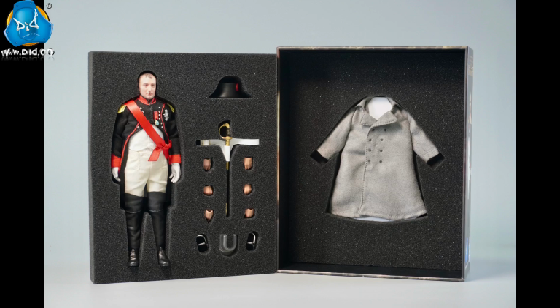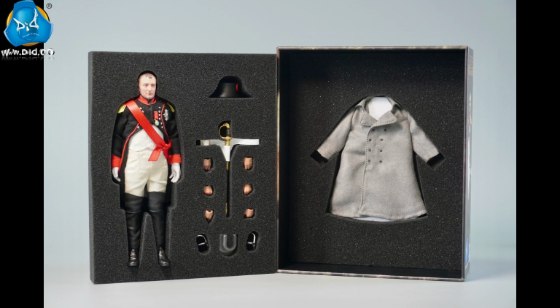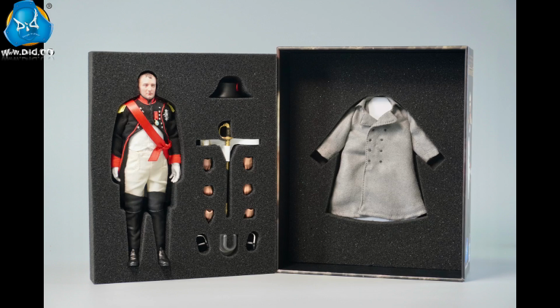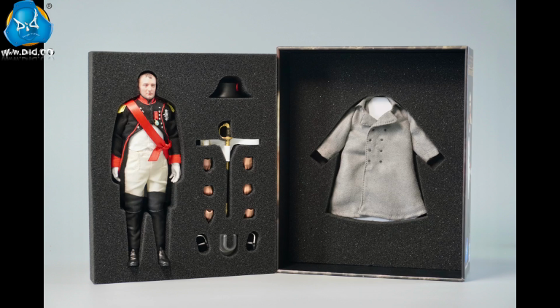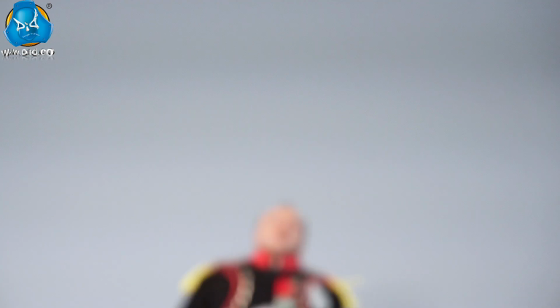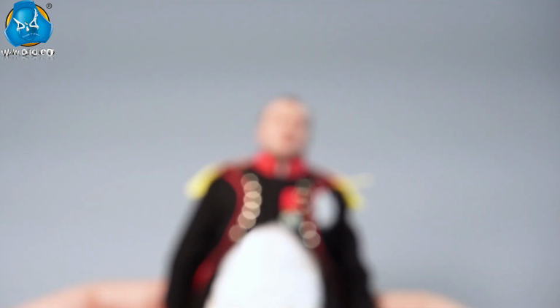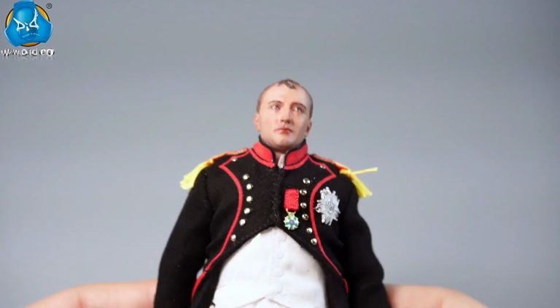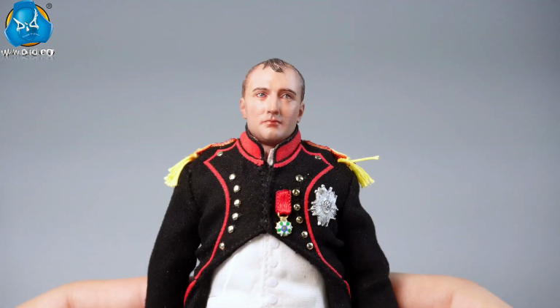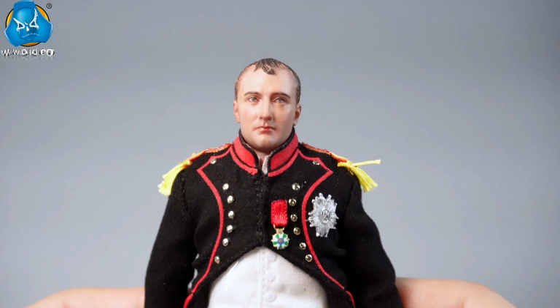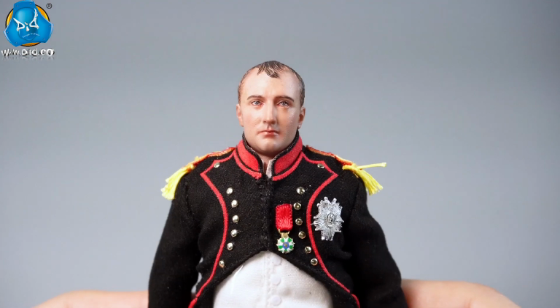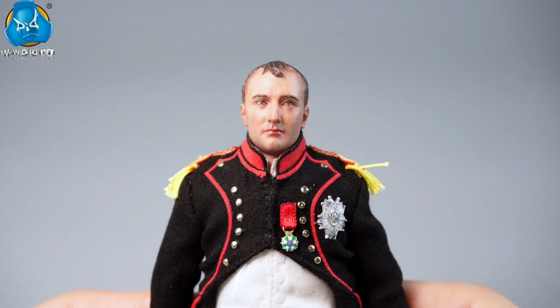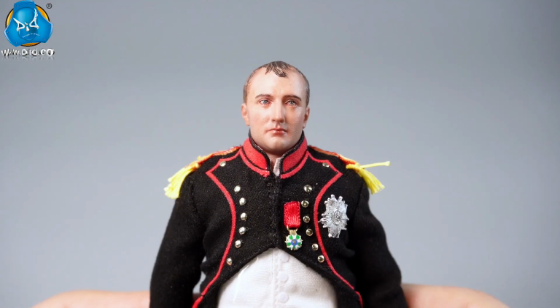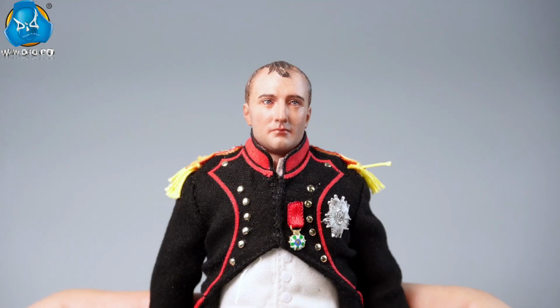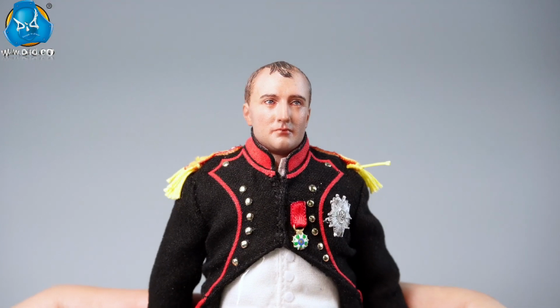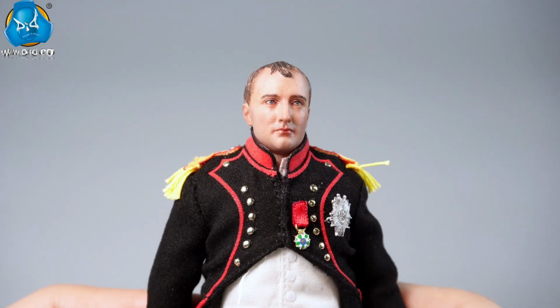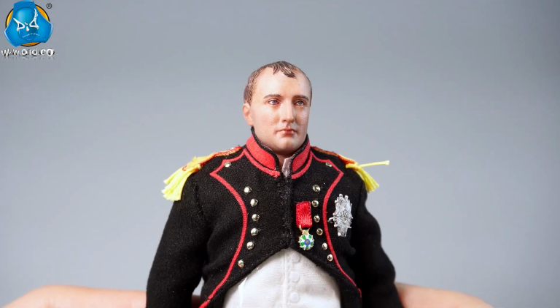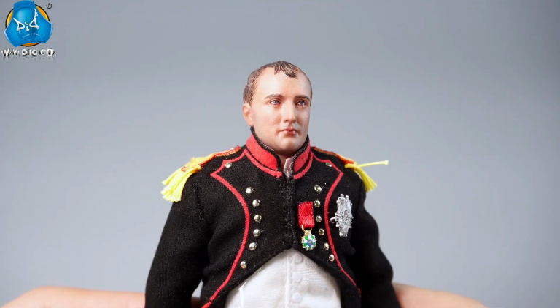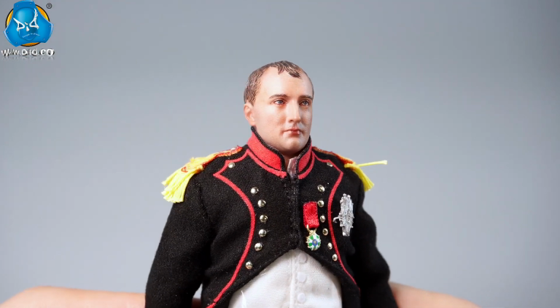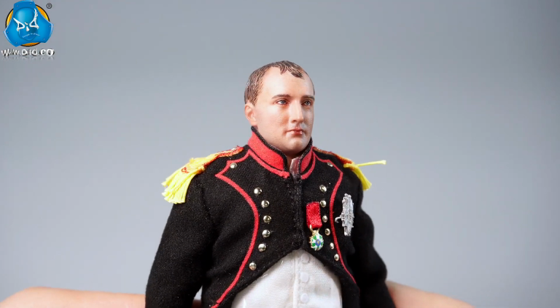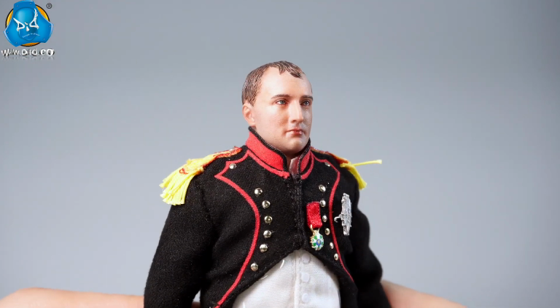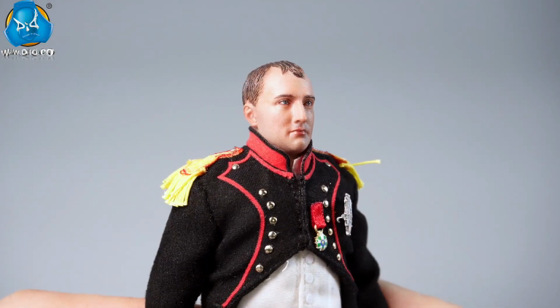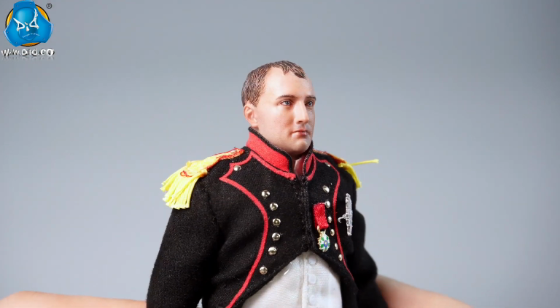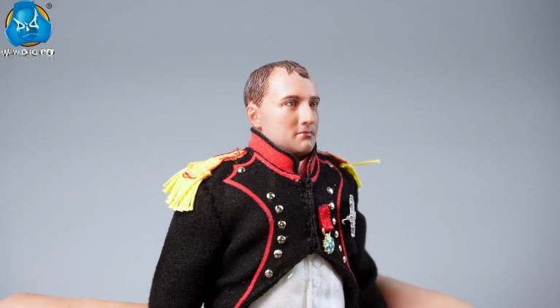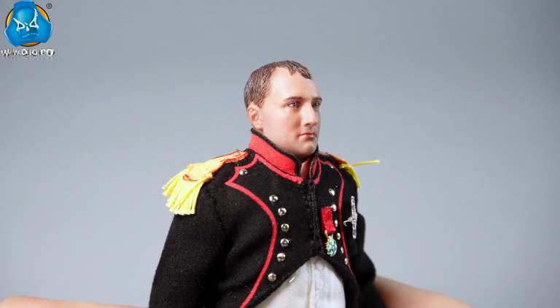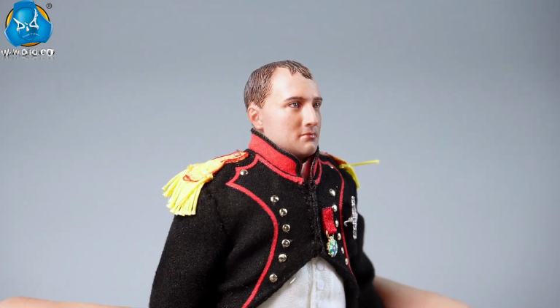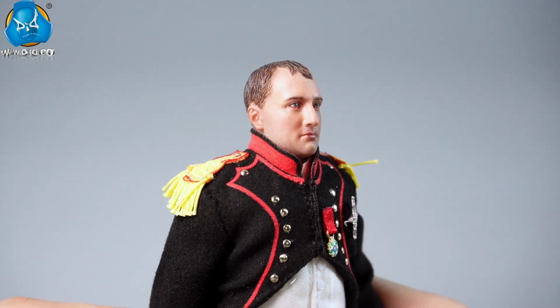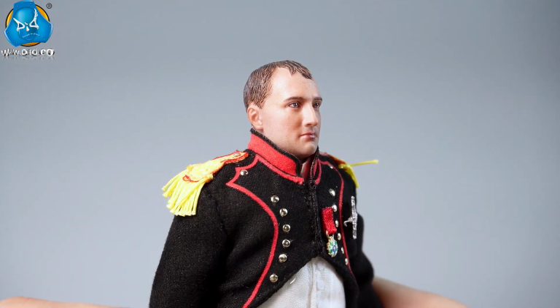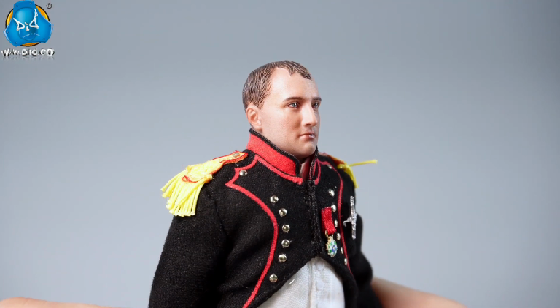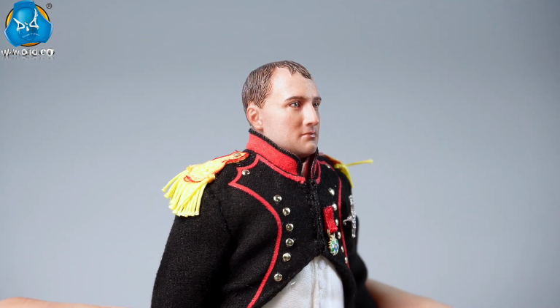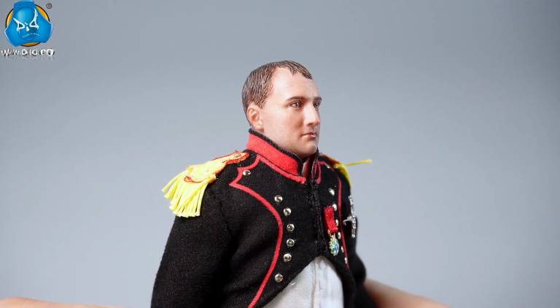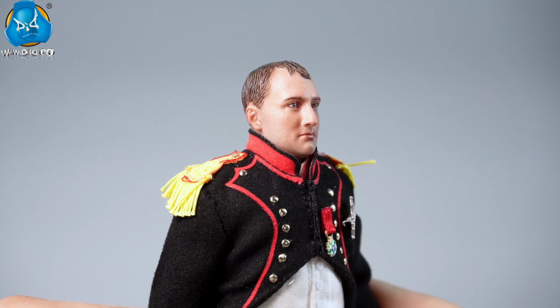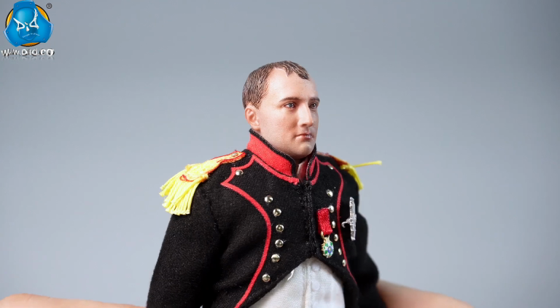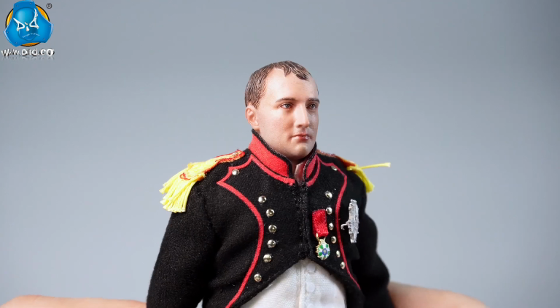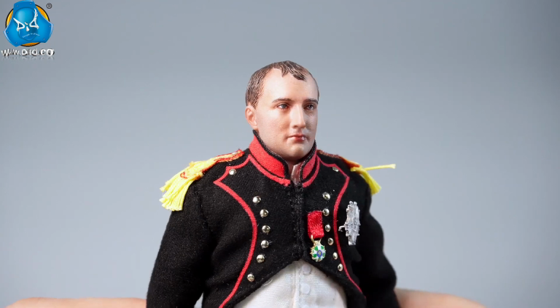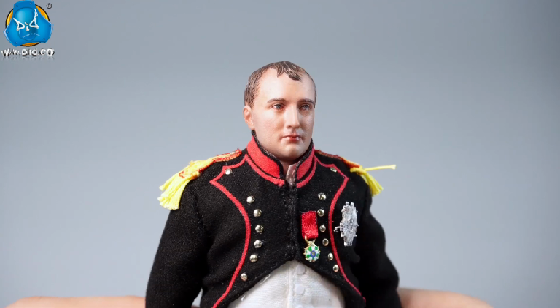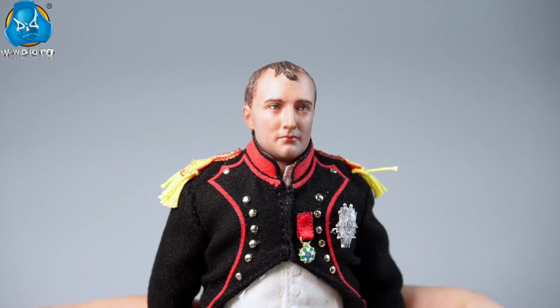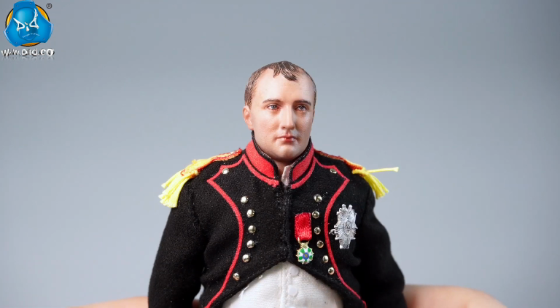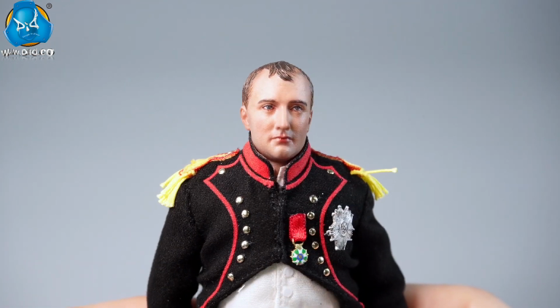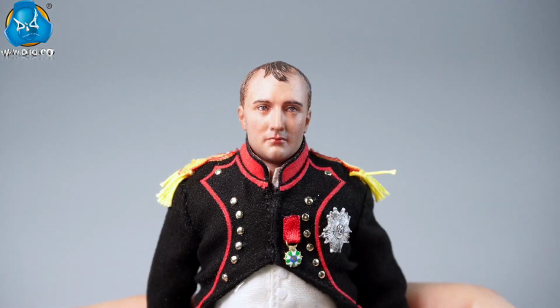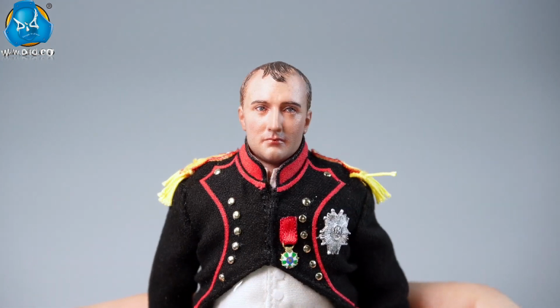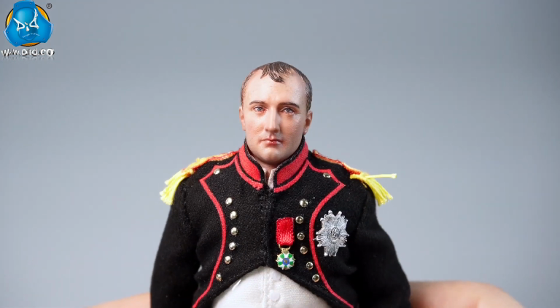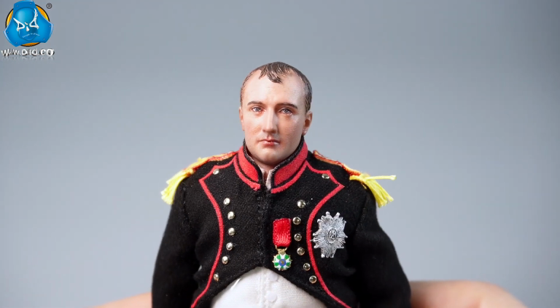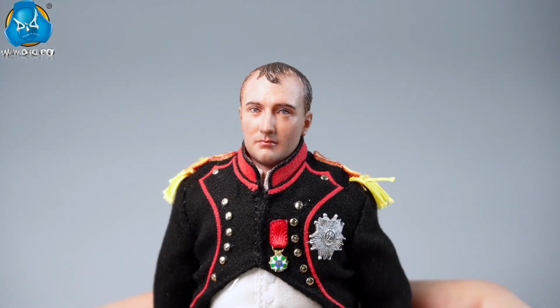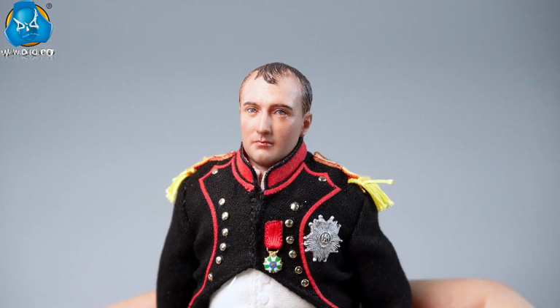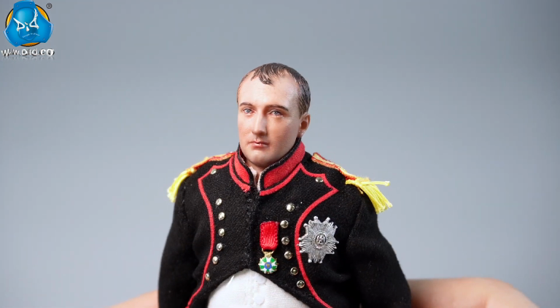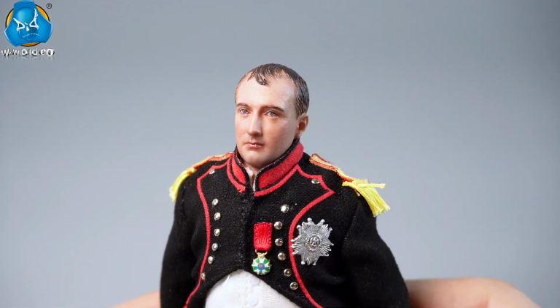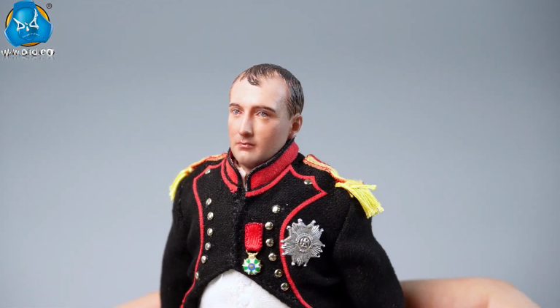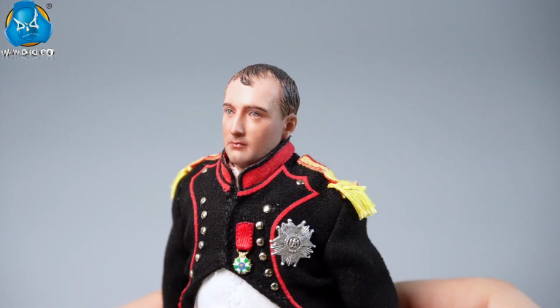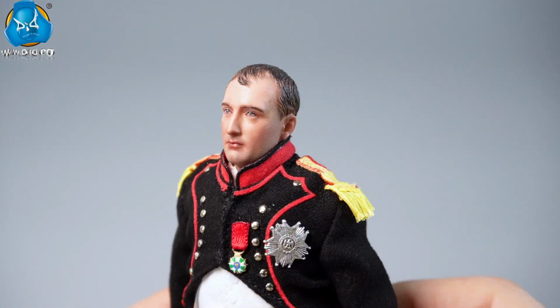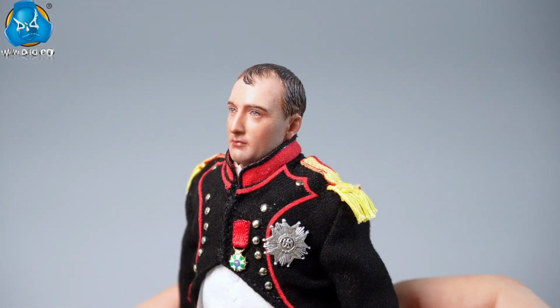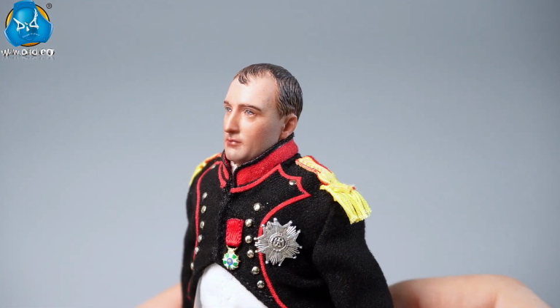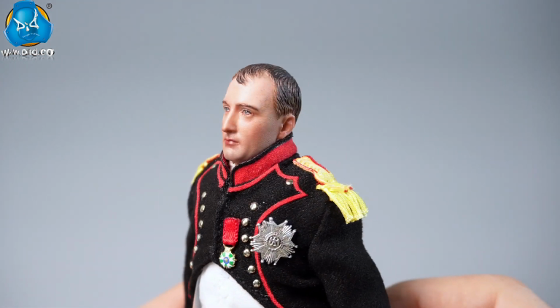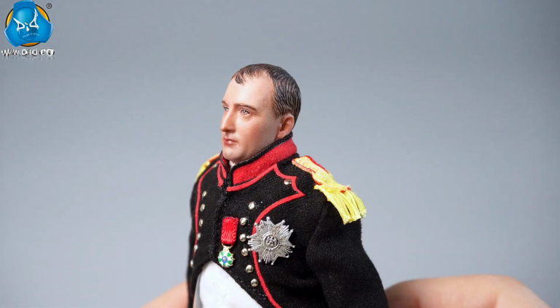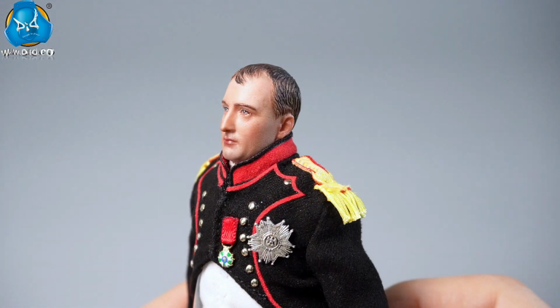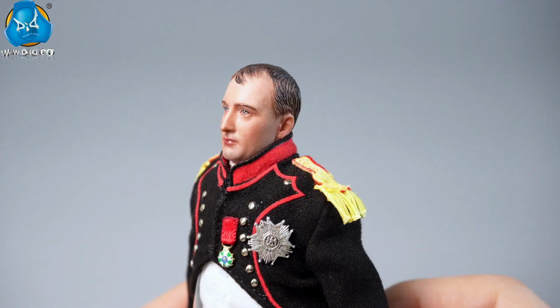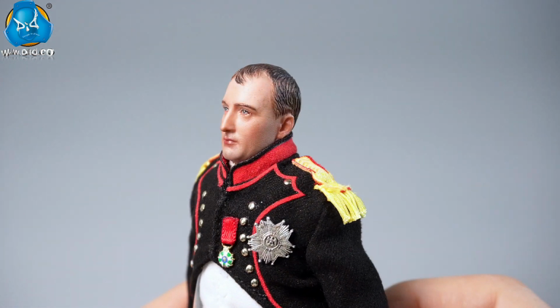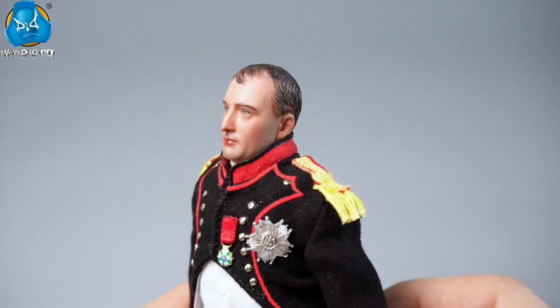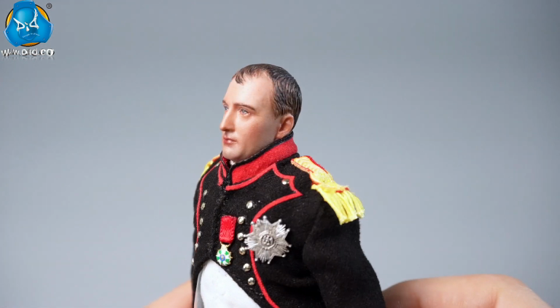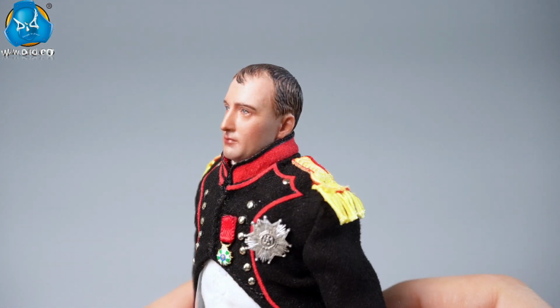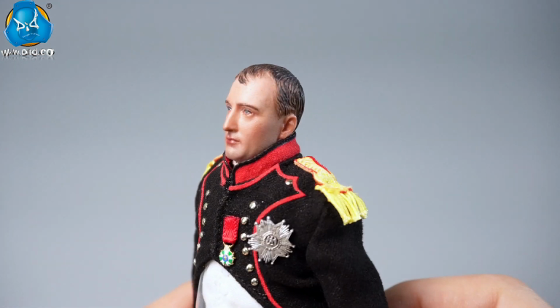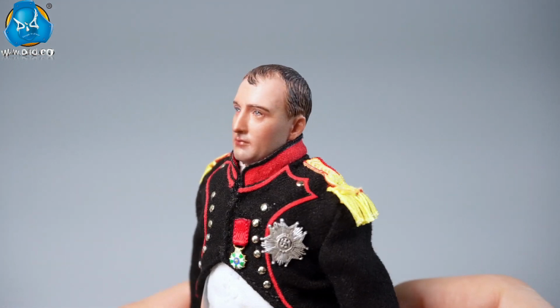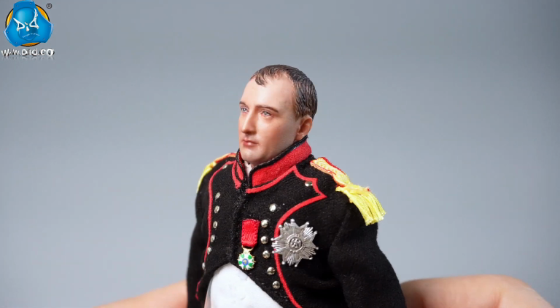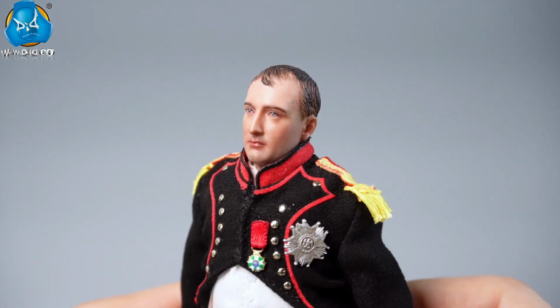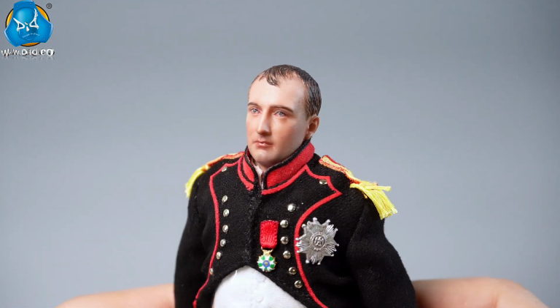The head sculpt is incredibly lifelike, authentically capturing Napoleon's true likeness and his serious, determined expression.